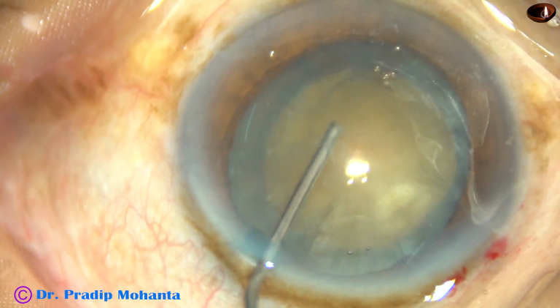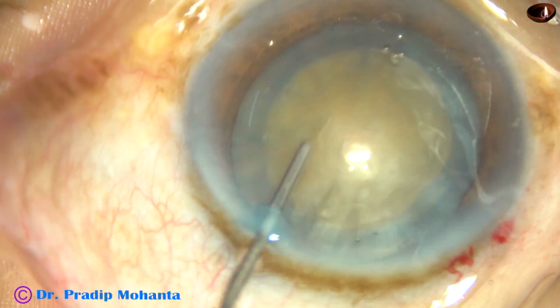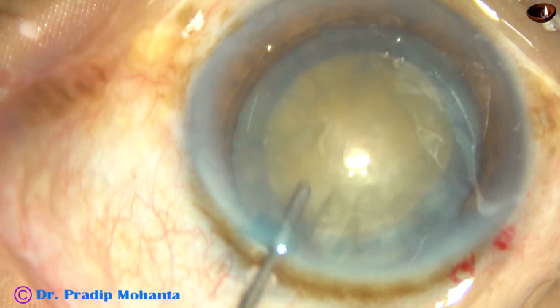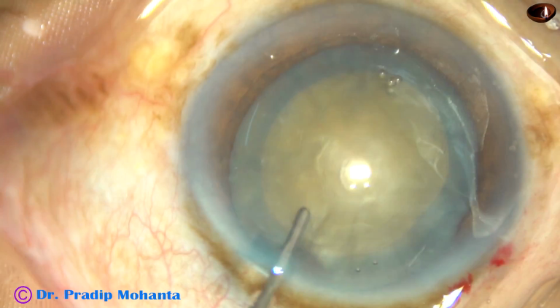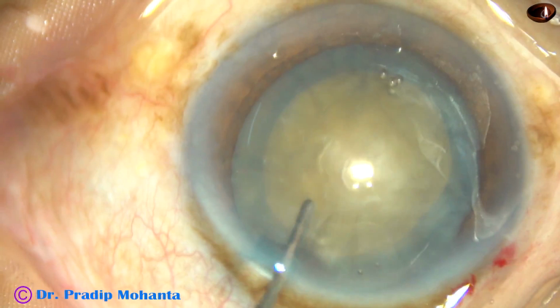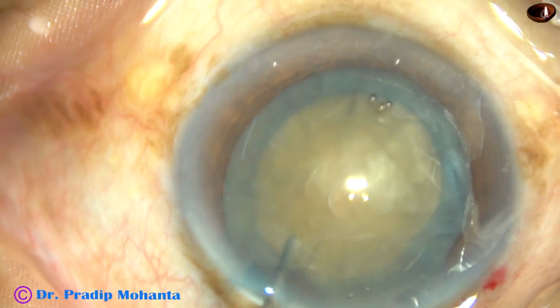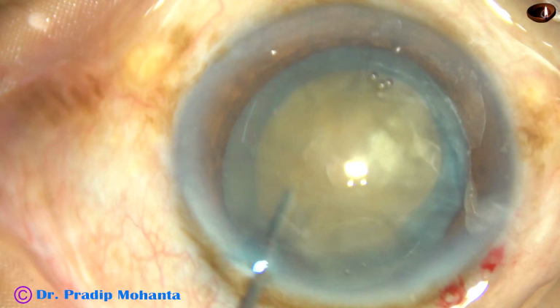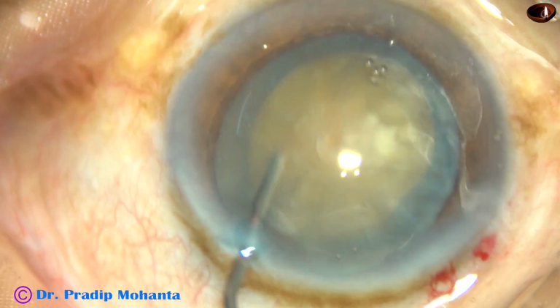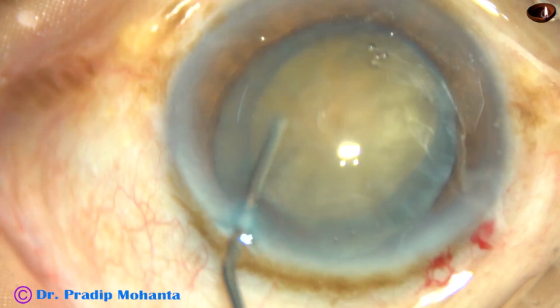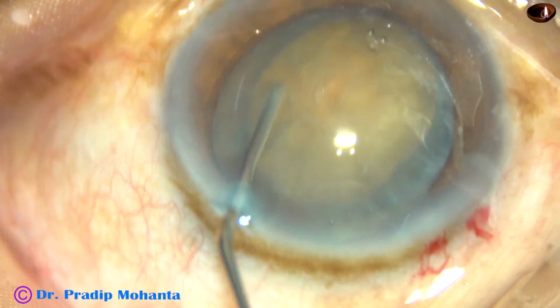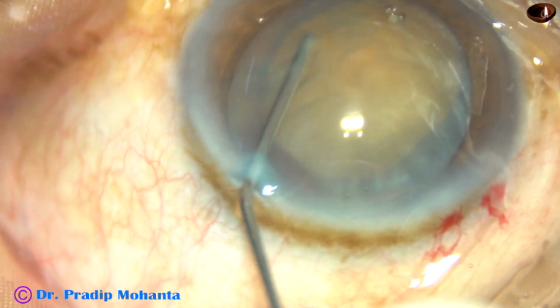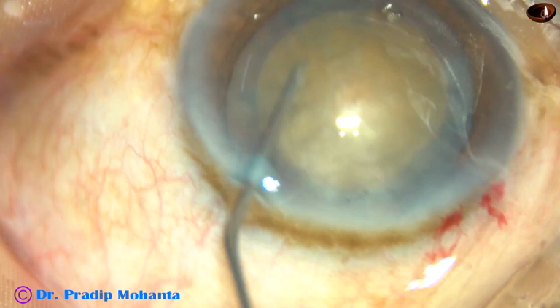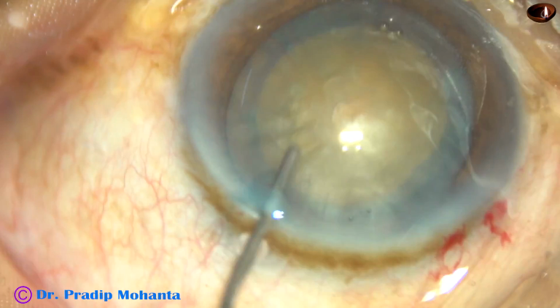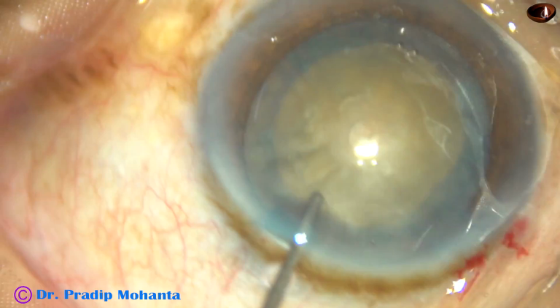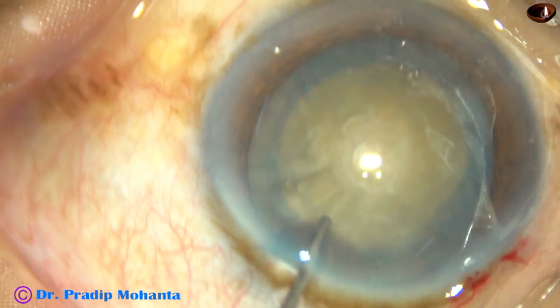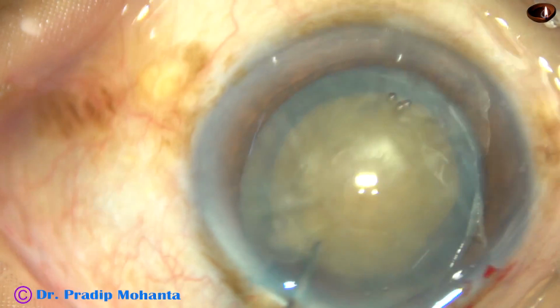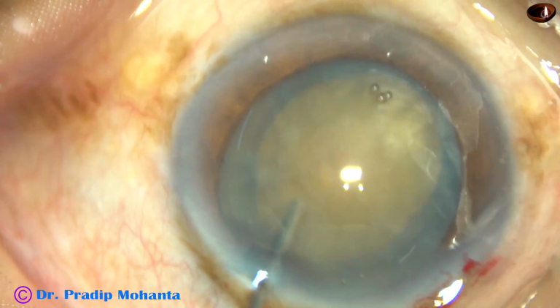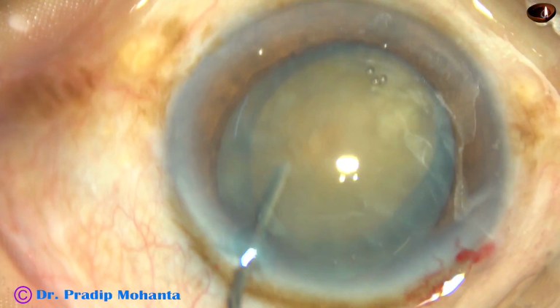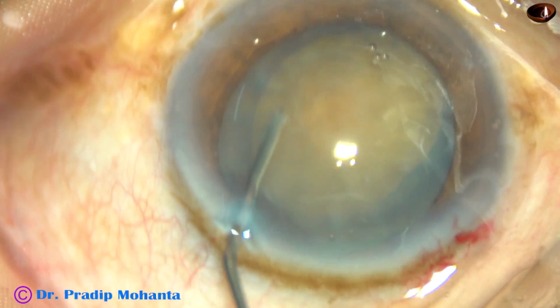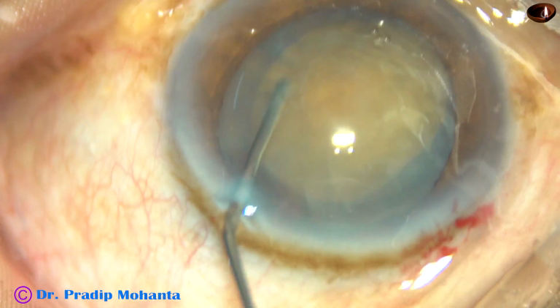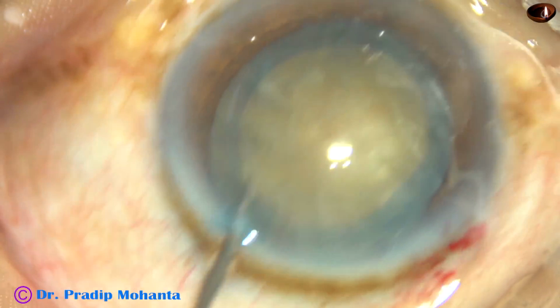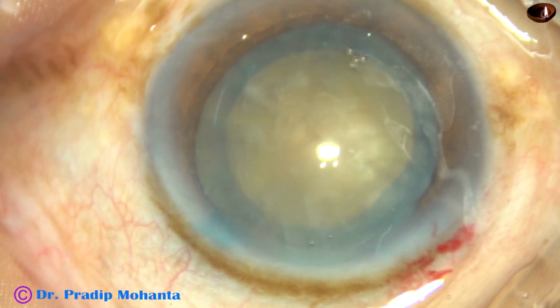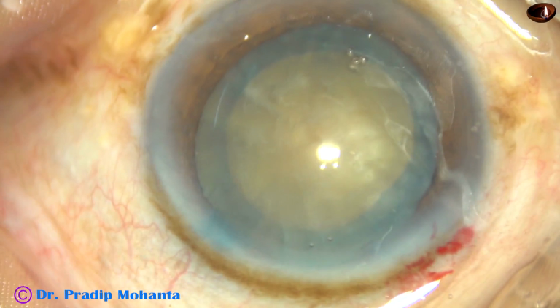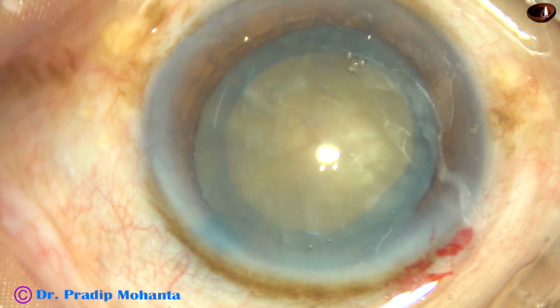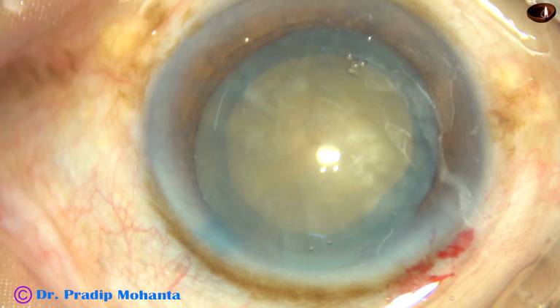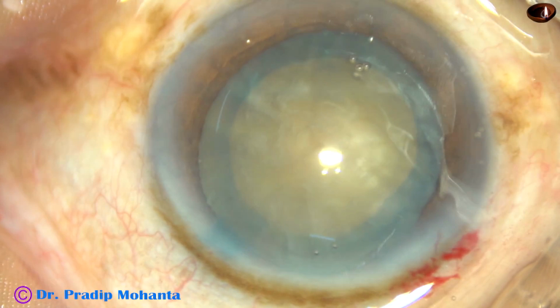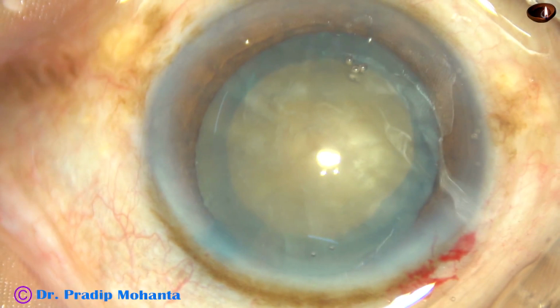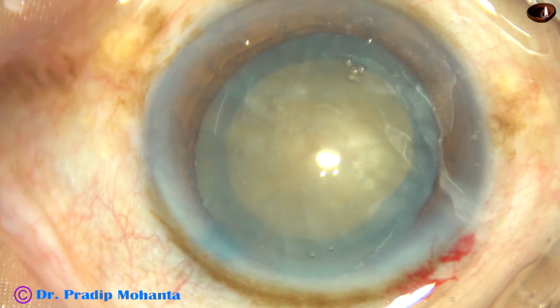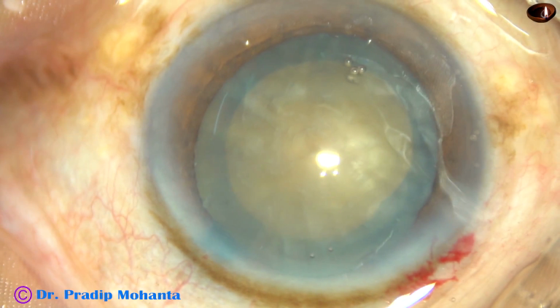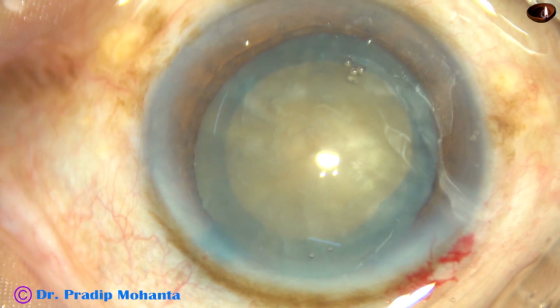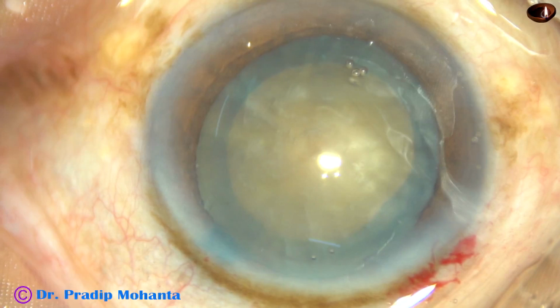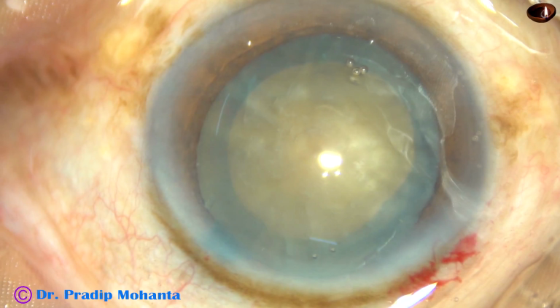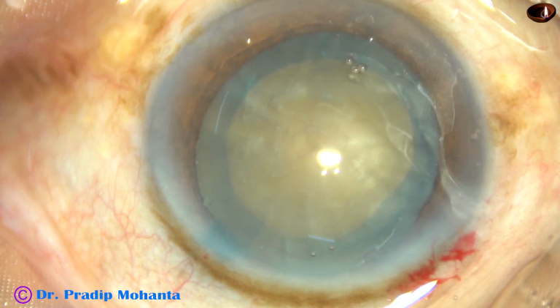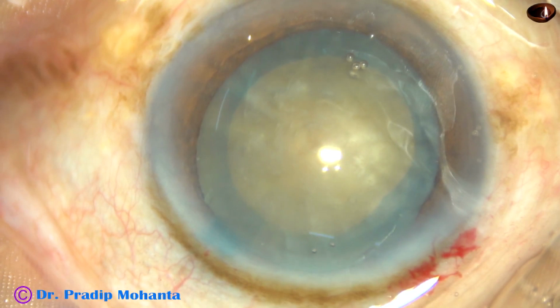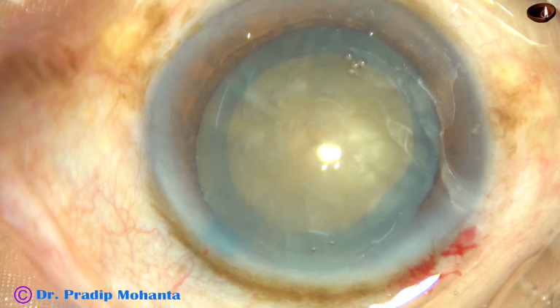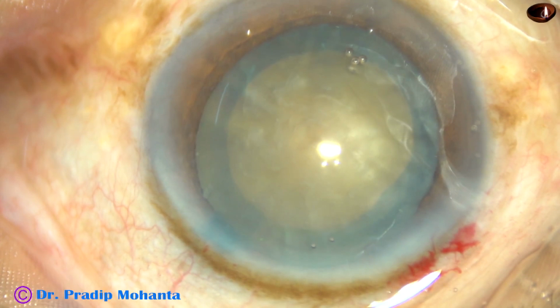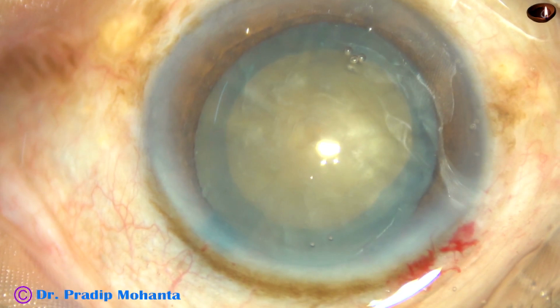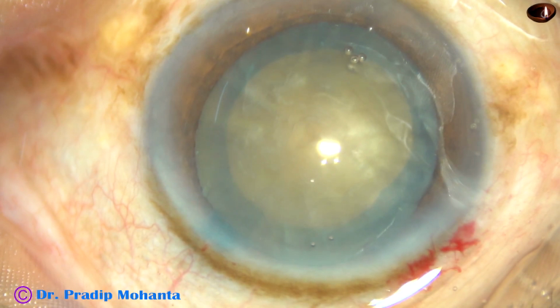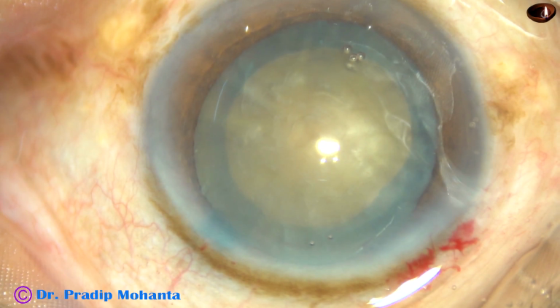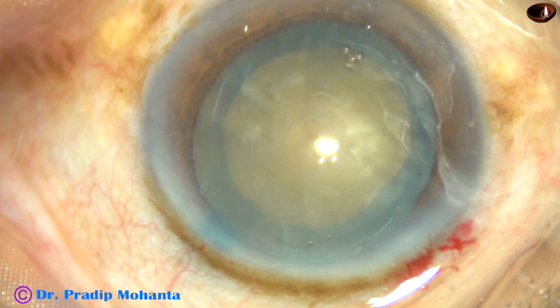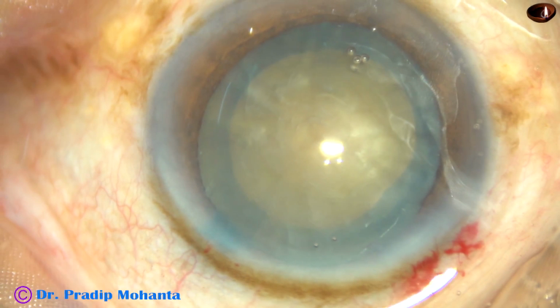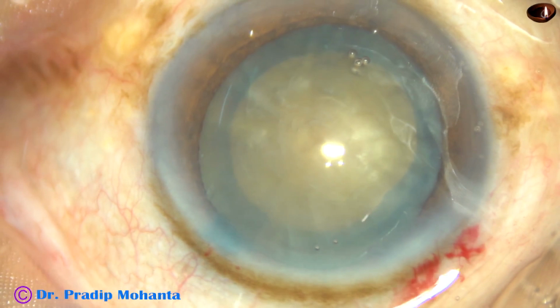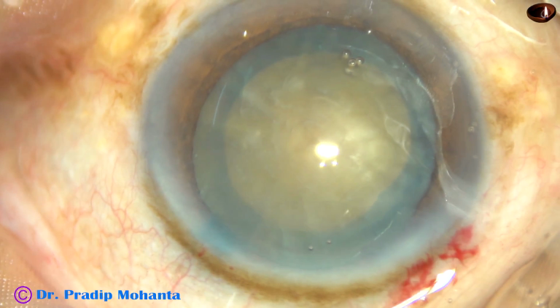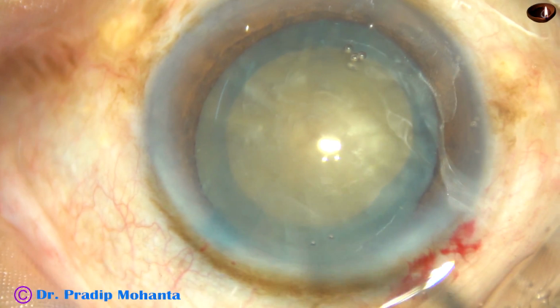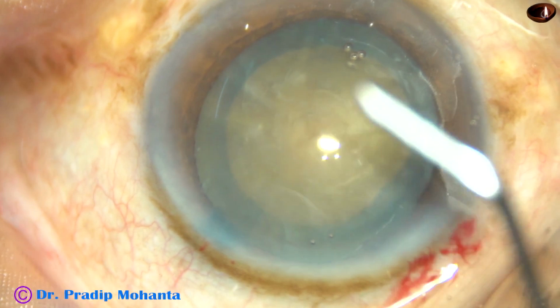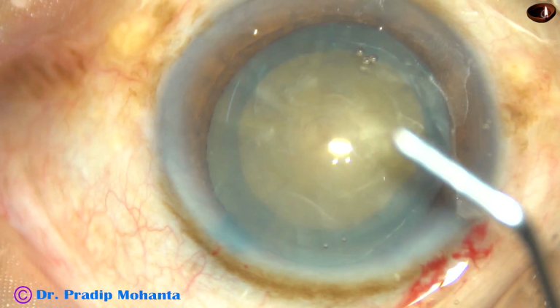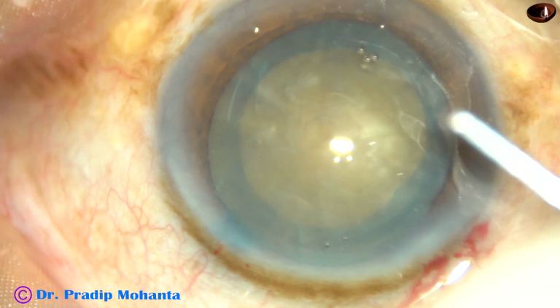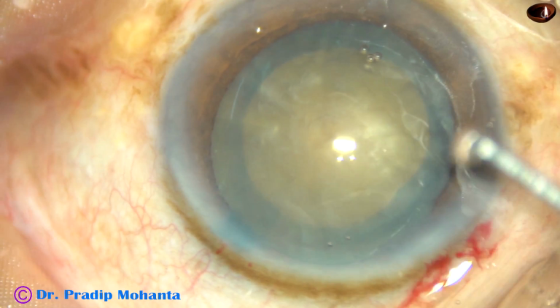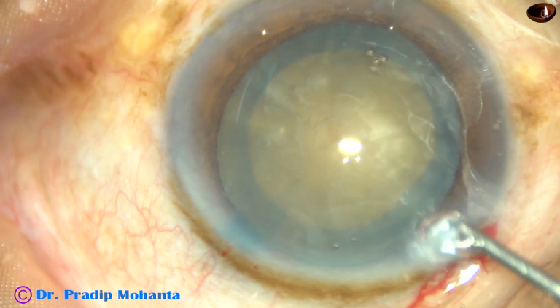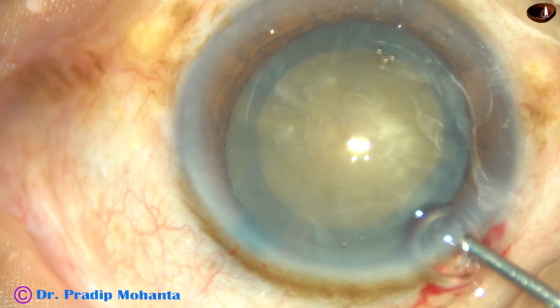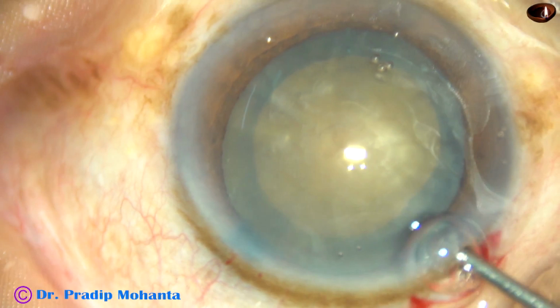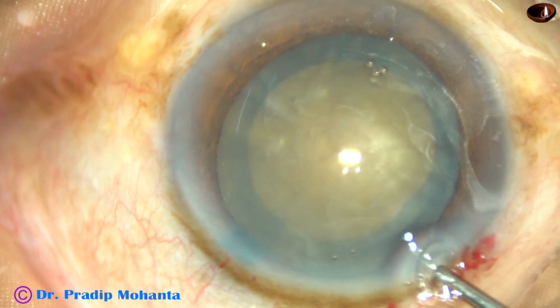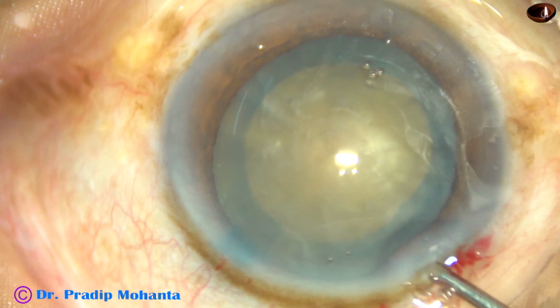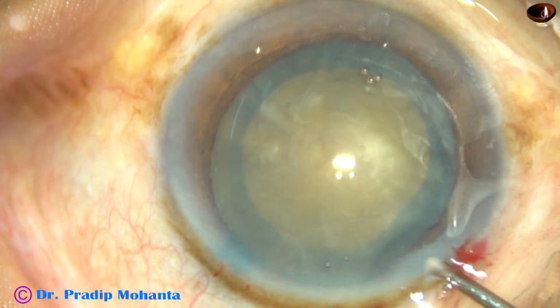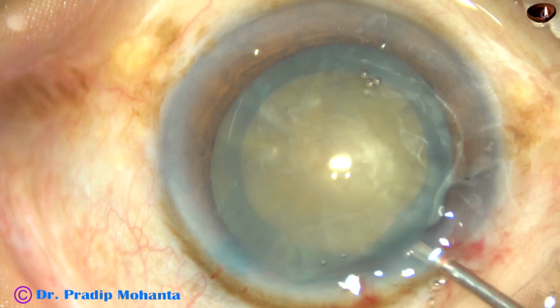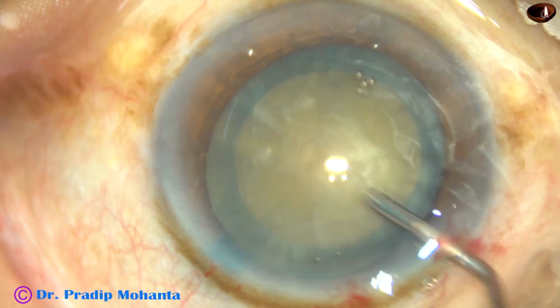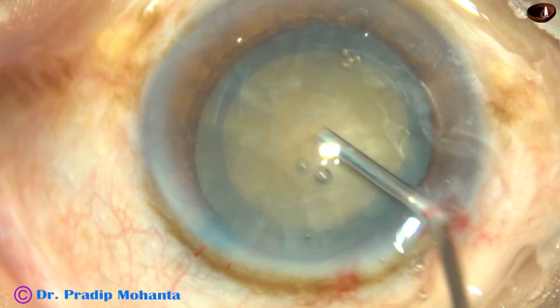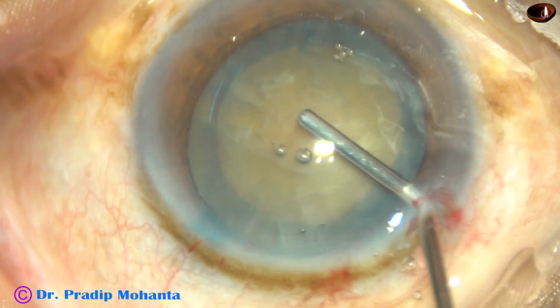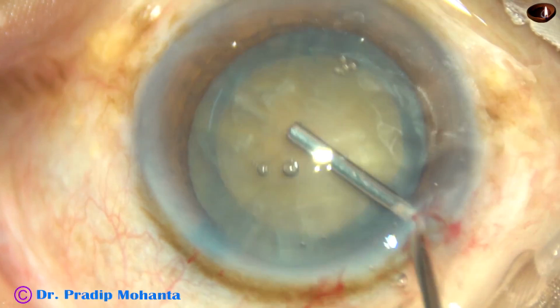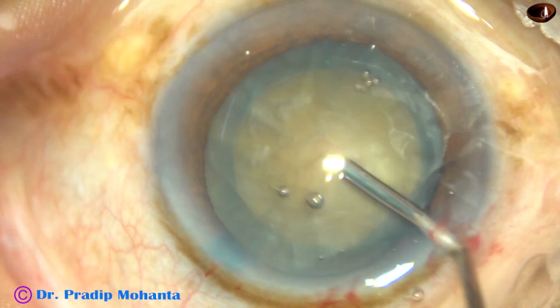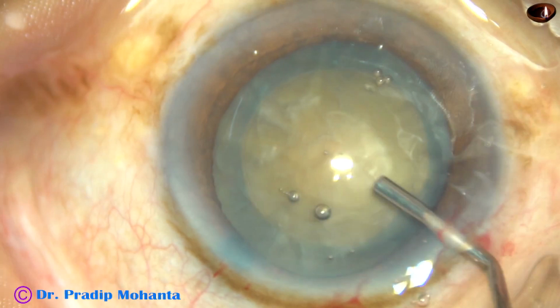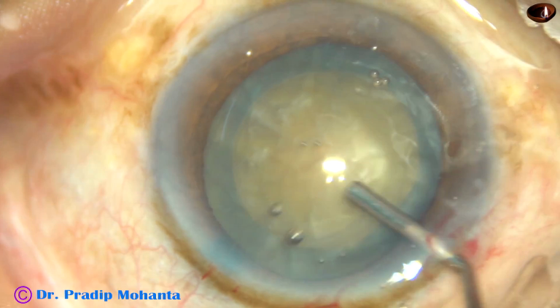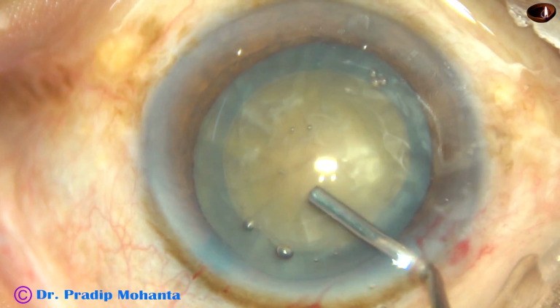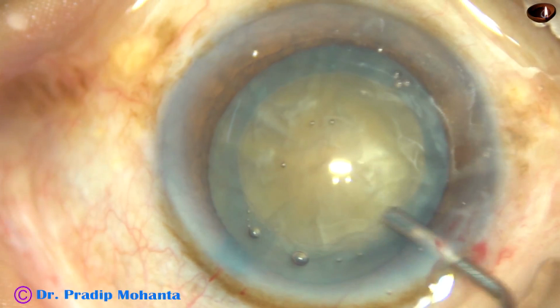Submarine chop is actually for hard cataracts, and the nuclear sclerosis is grade 3 plus onwards. In this case, the nuclear sclerosis is about grade 4.